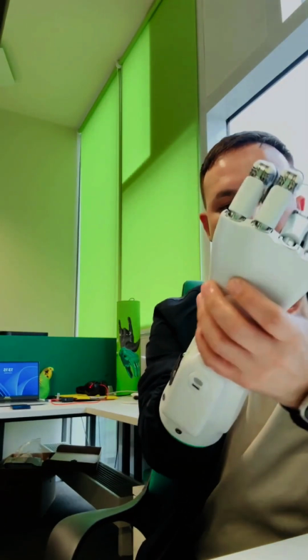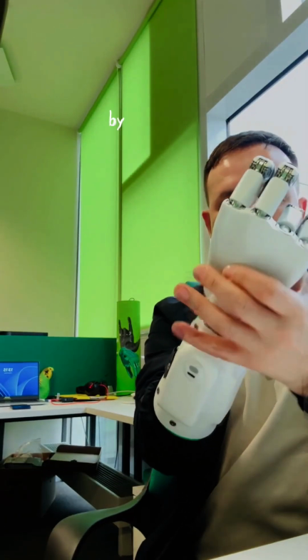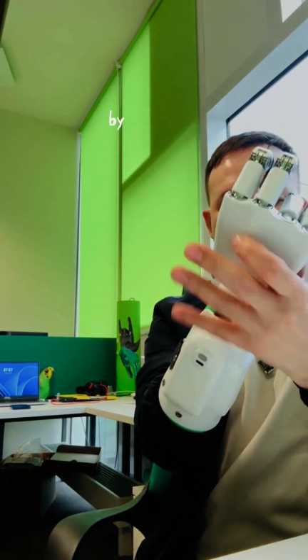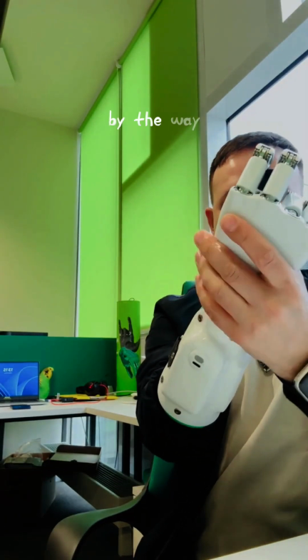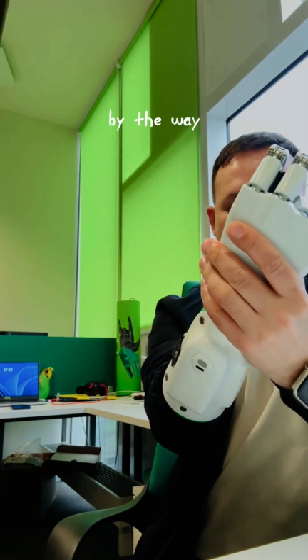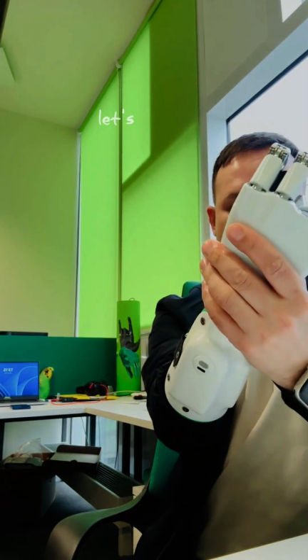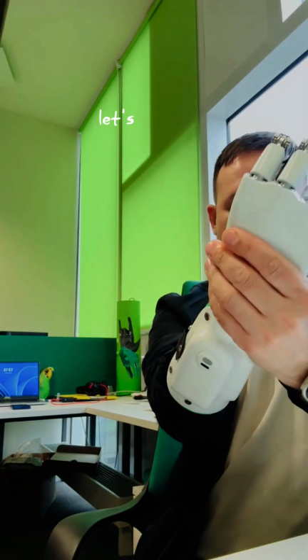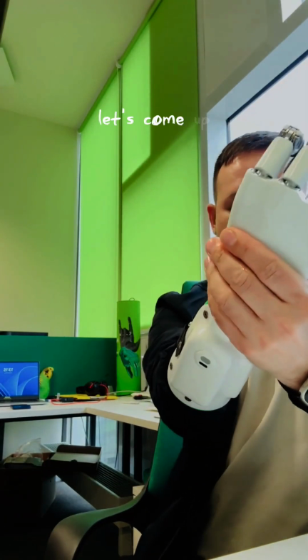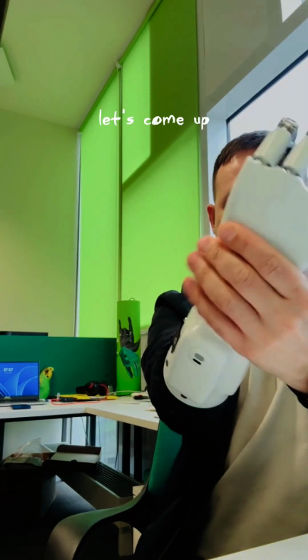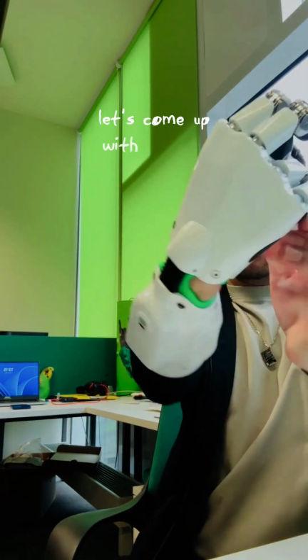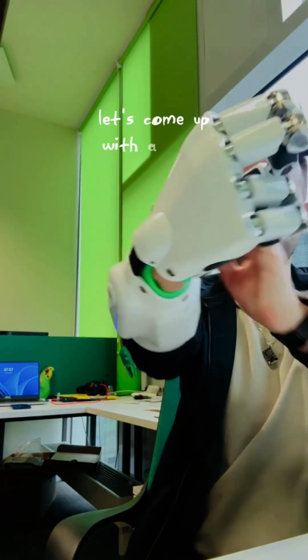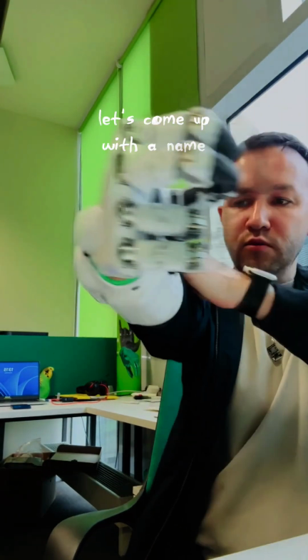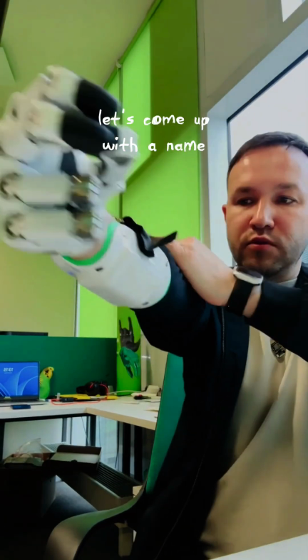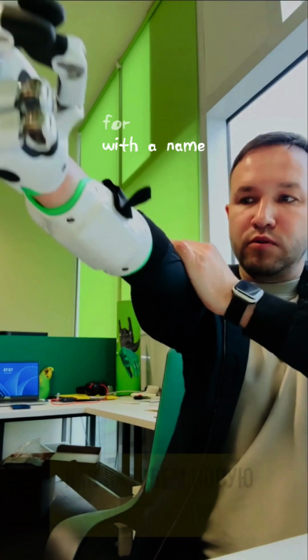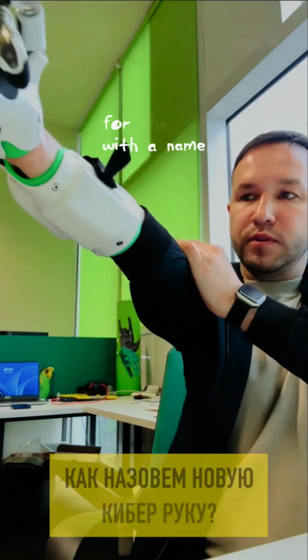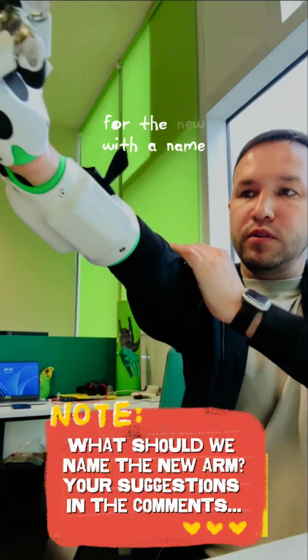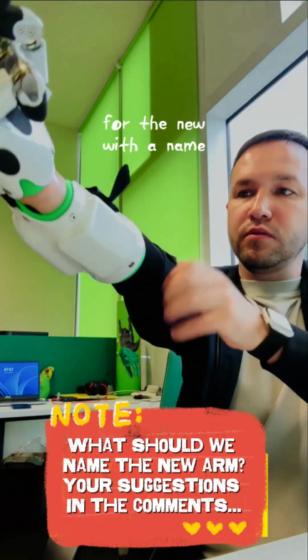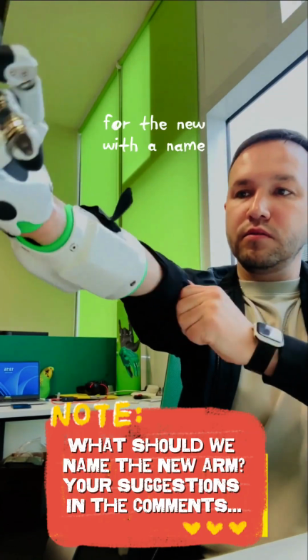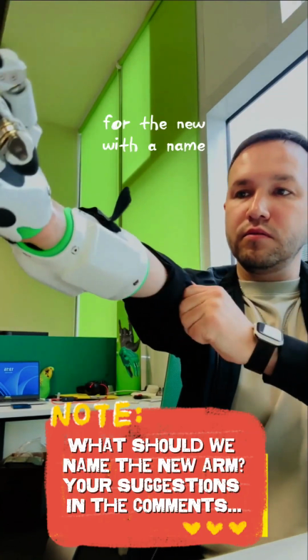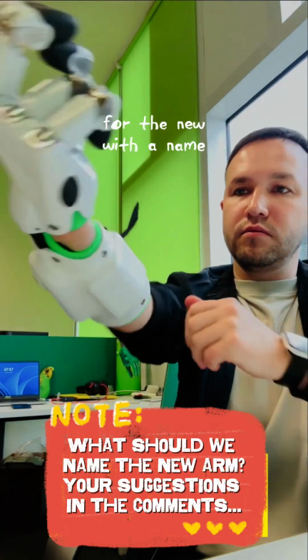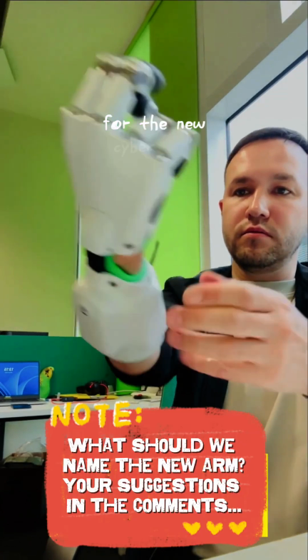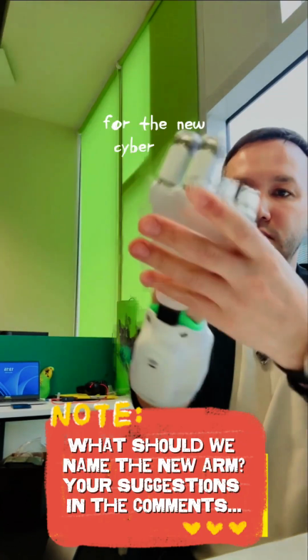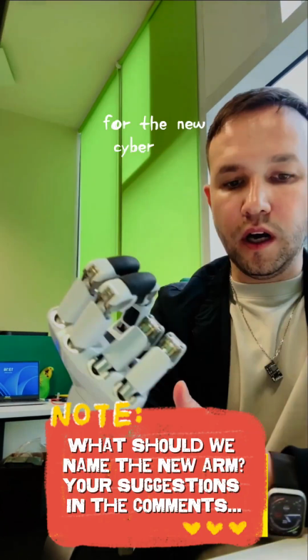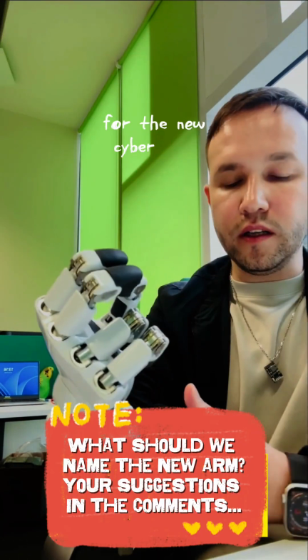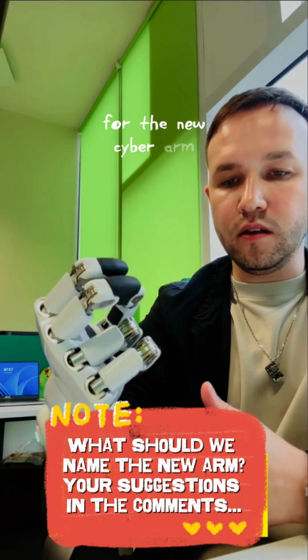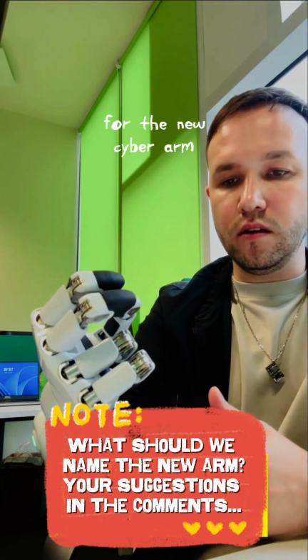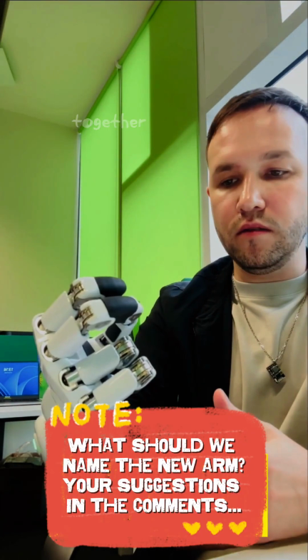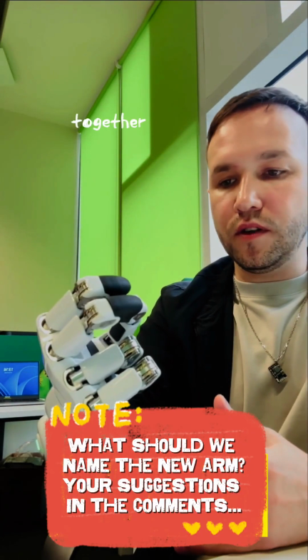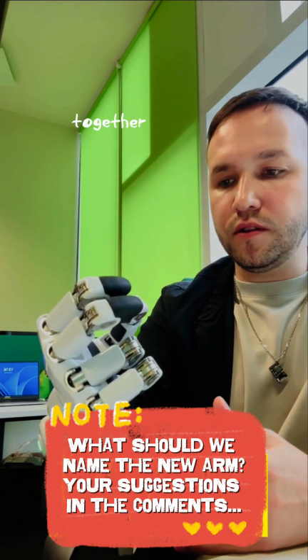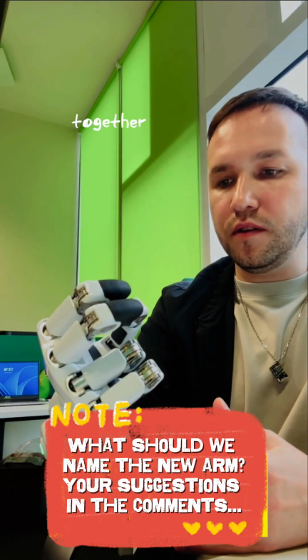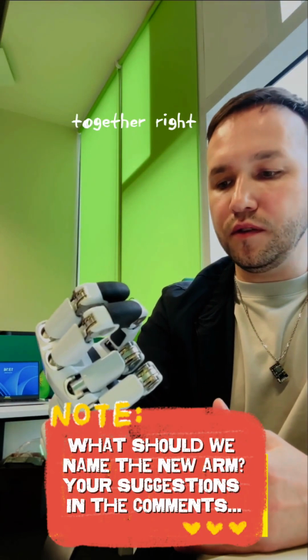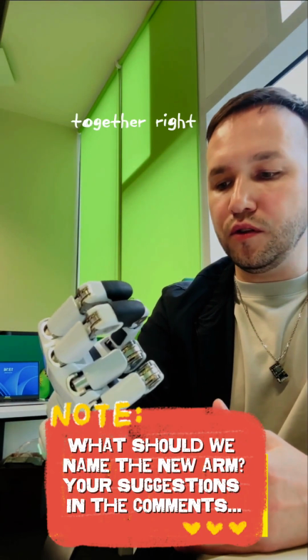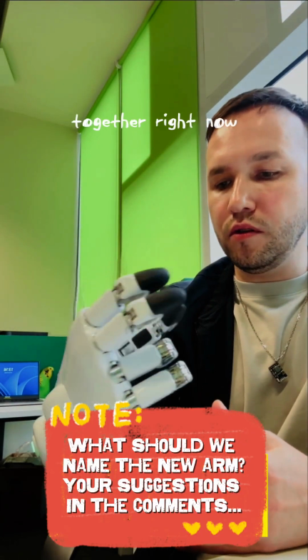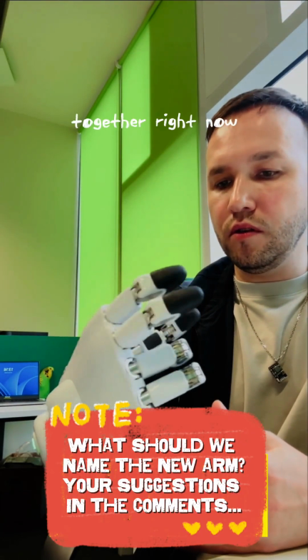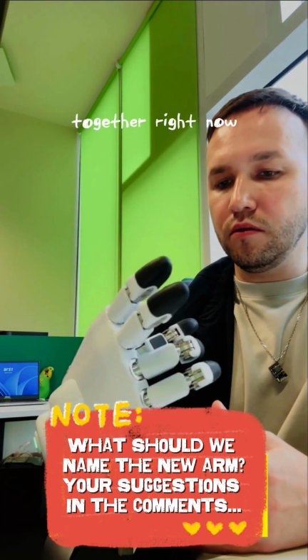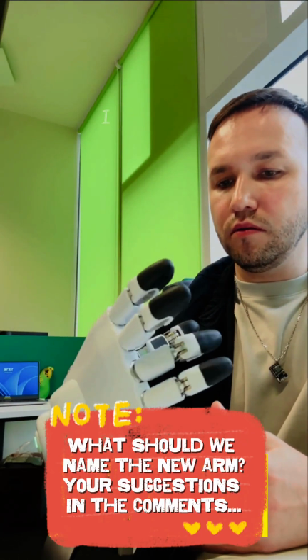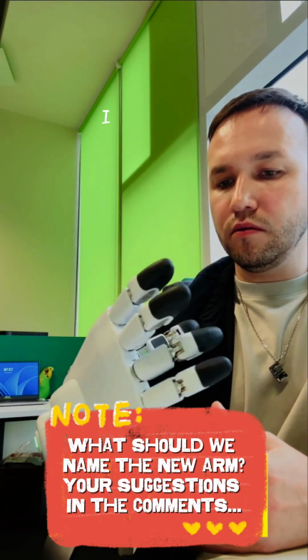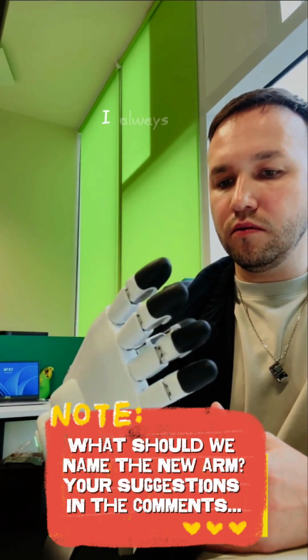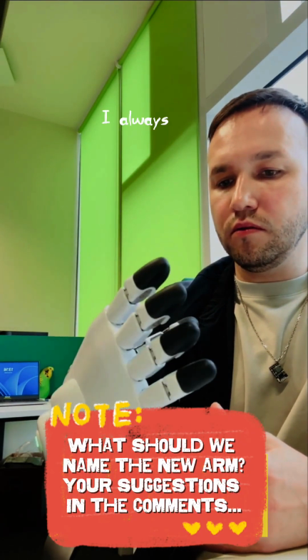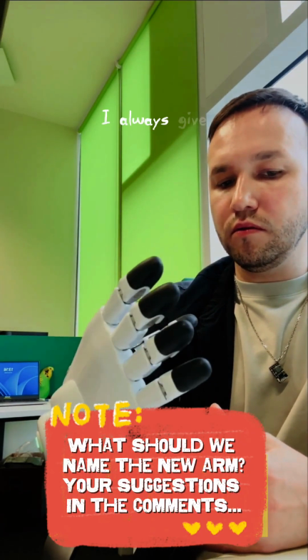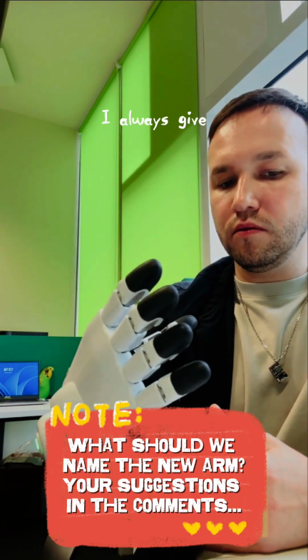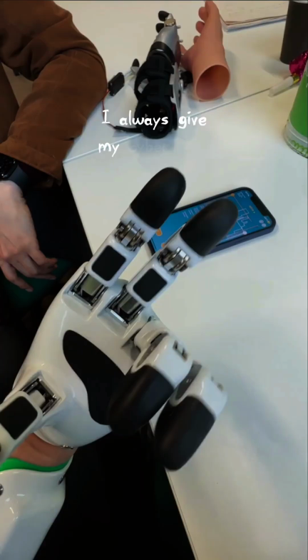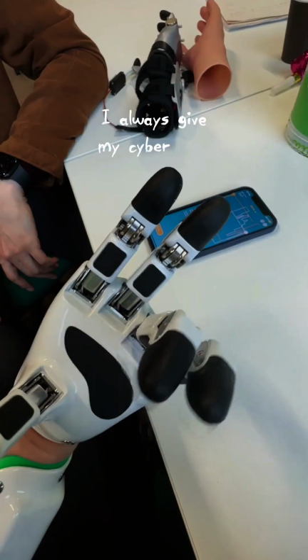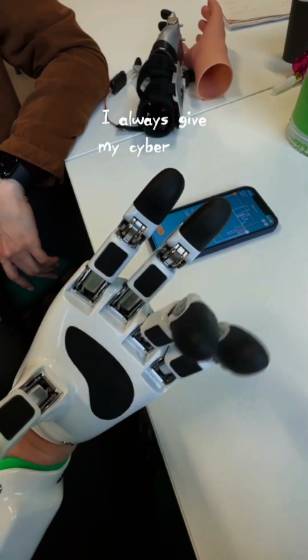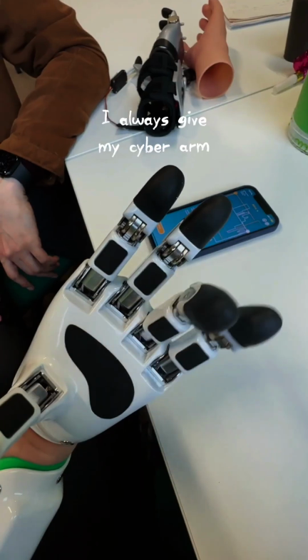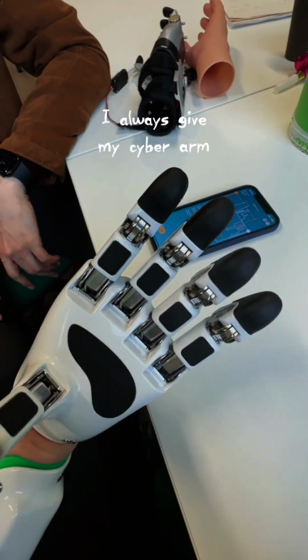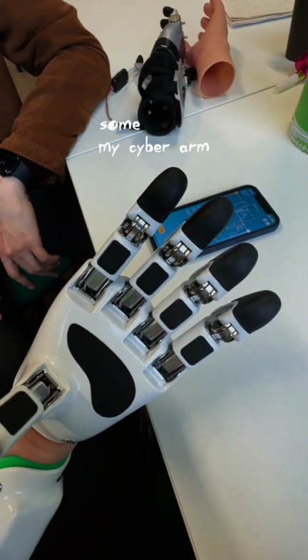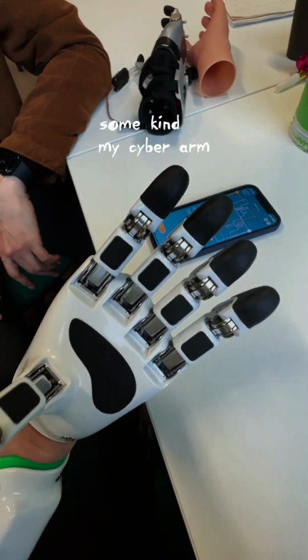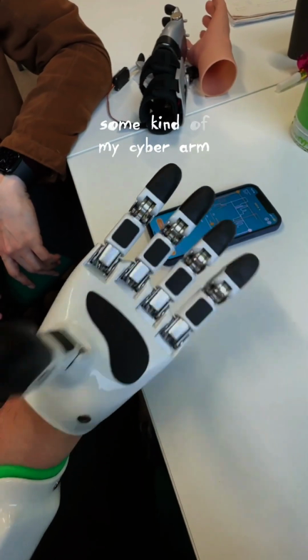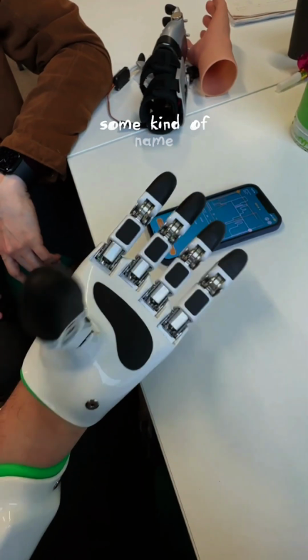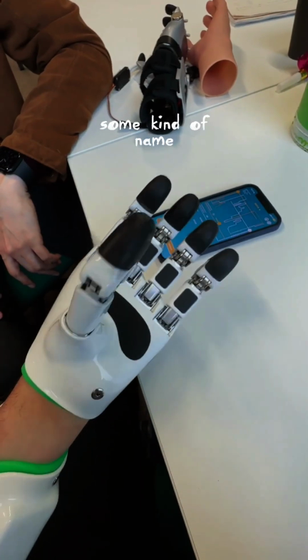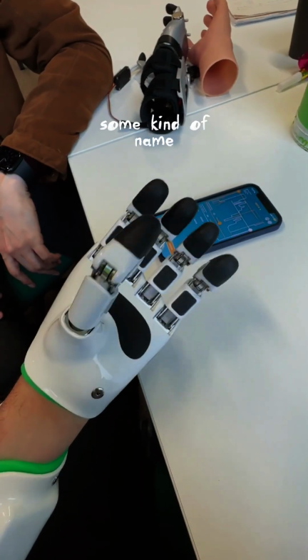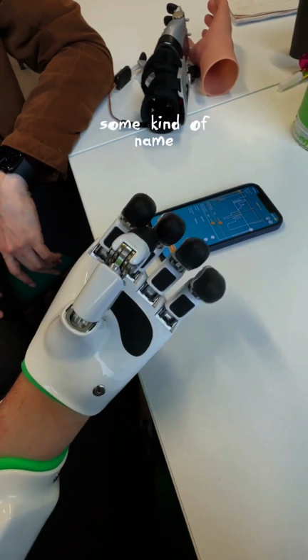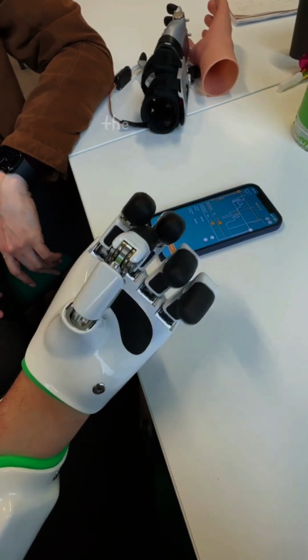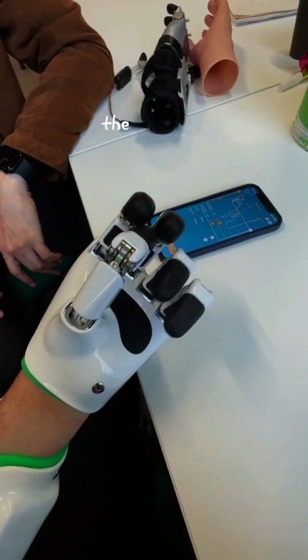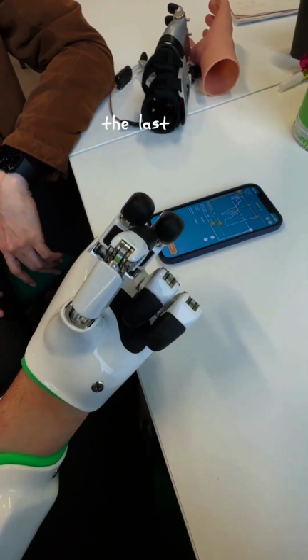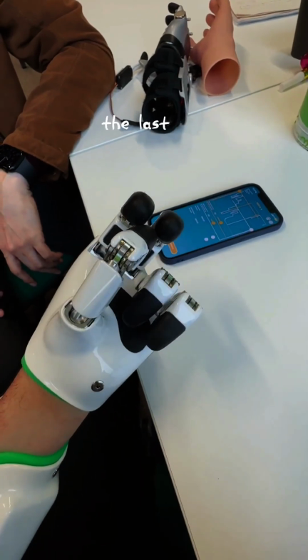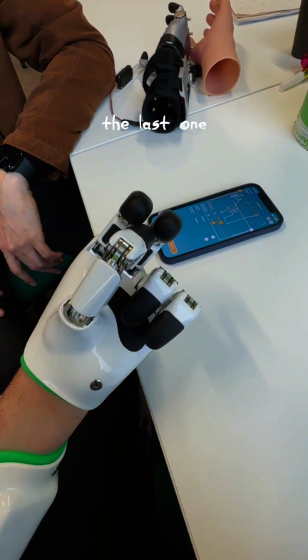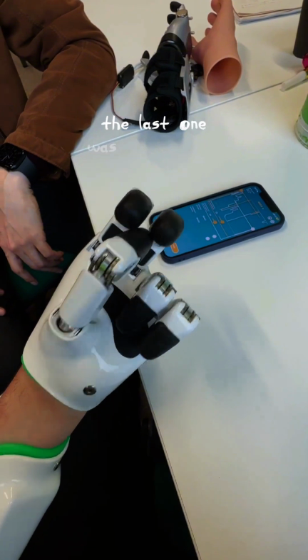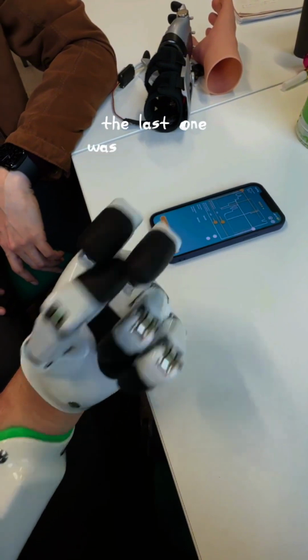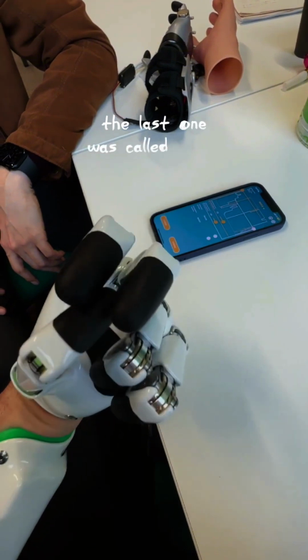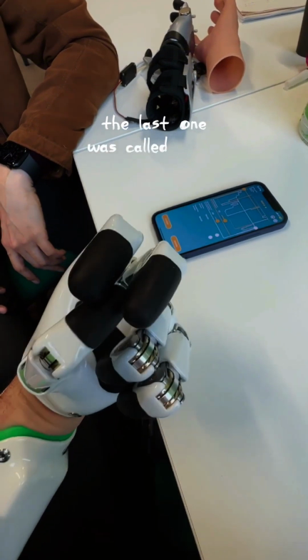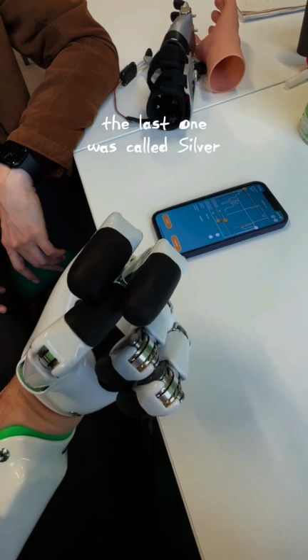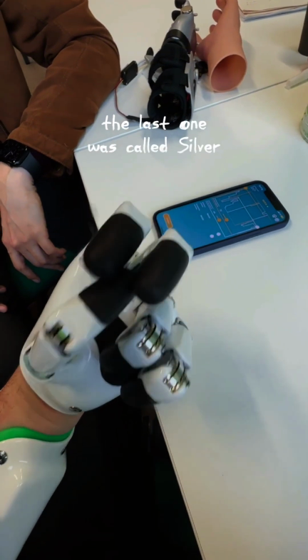By the way, let's come up with a name for the new cyberarm together right now. I always give my cyberarm some kind of name. The last one was called Silver.